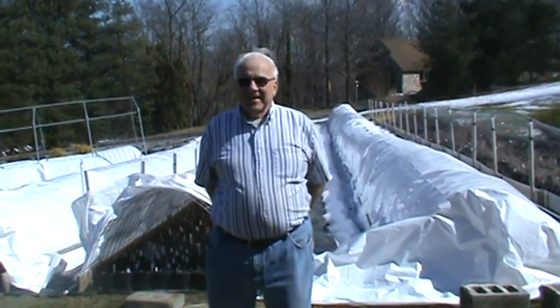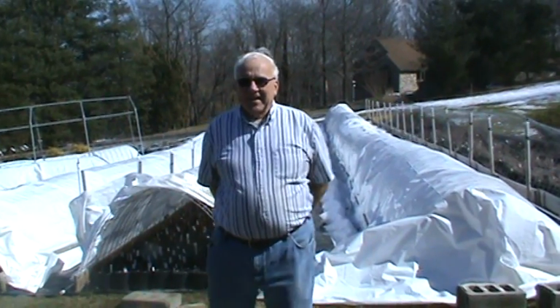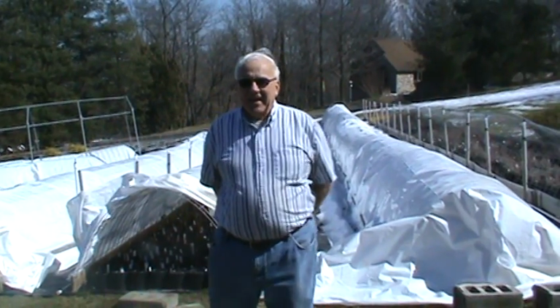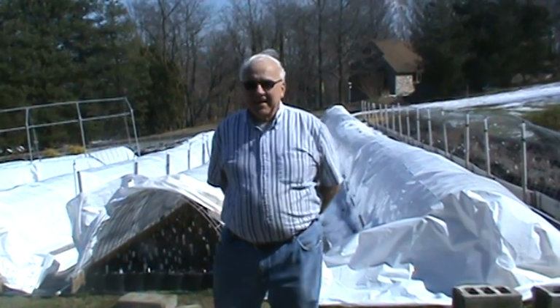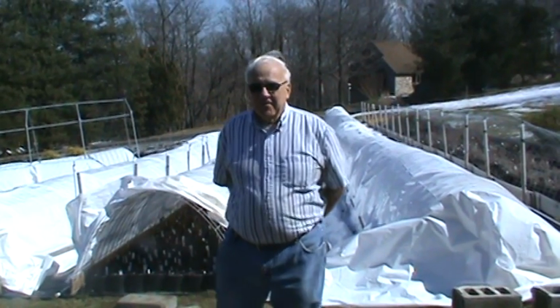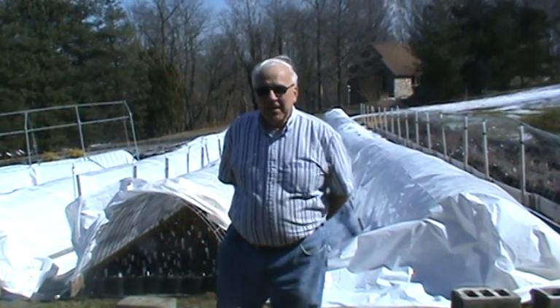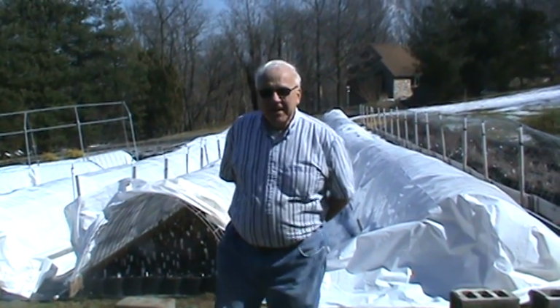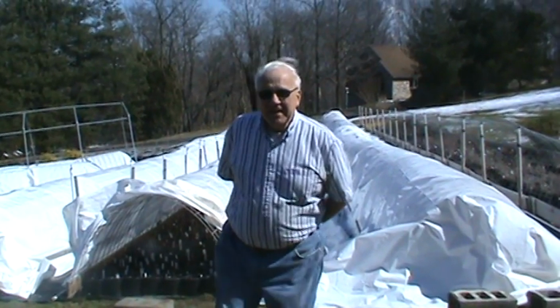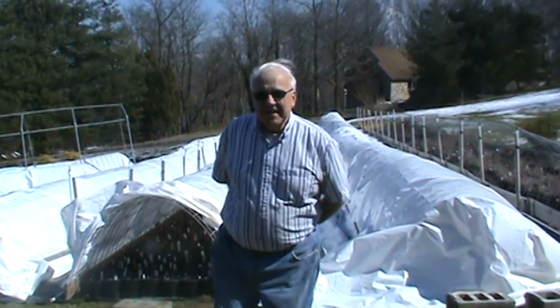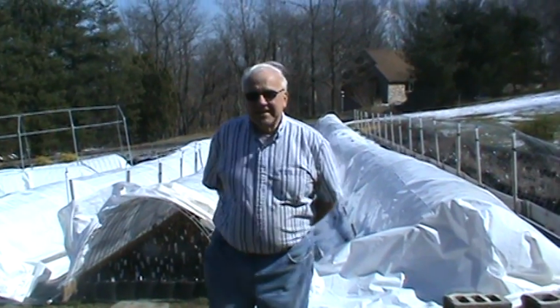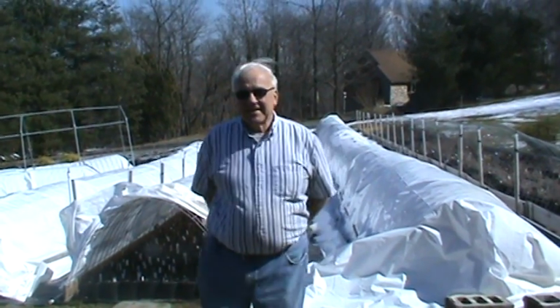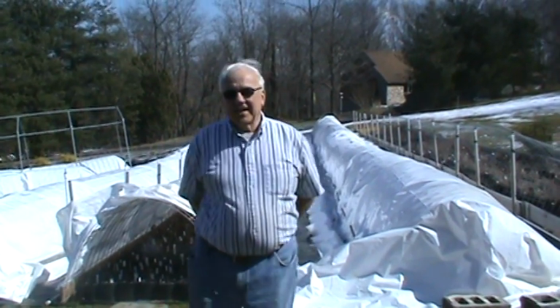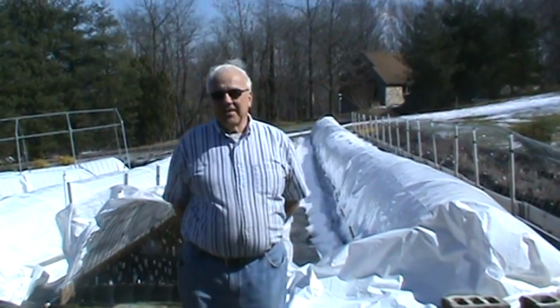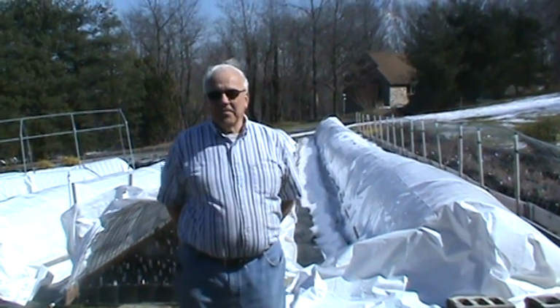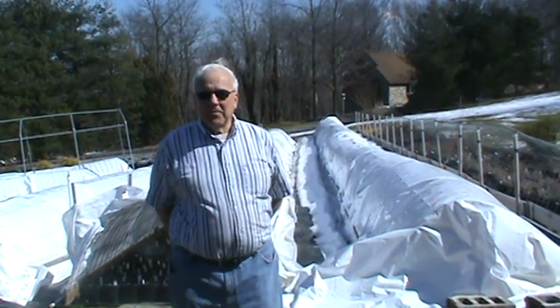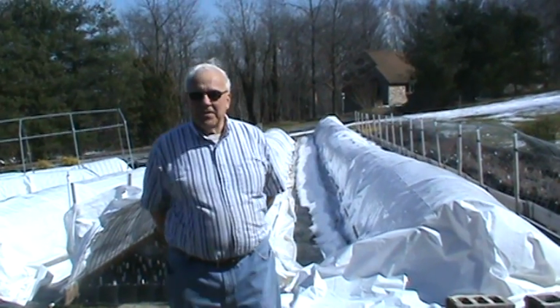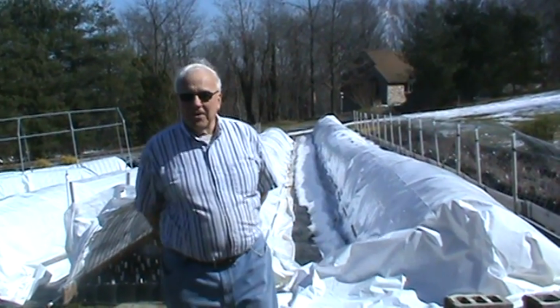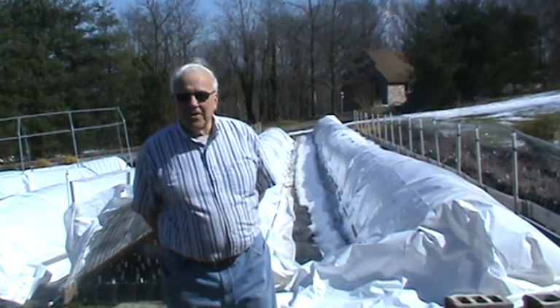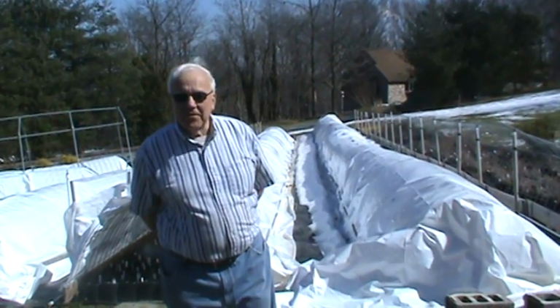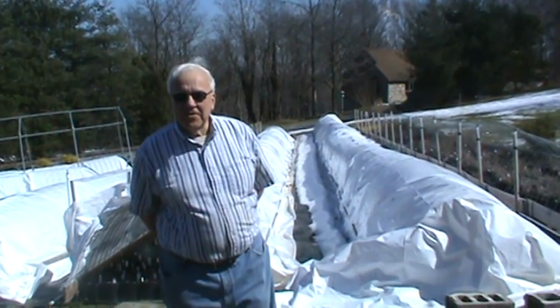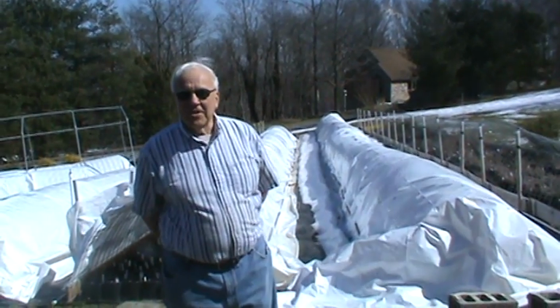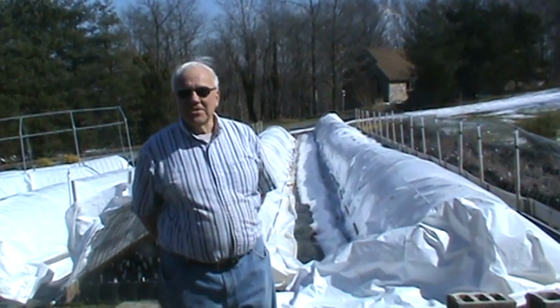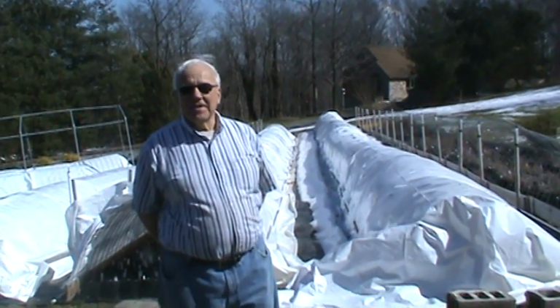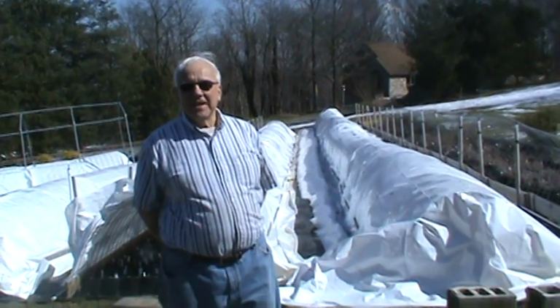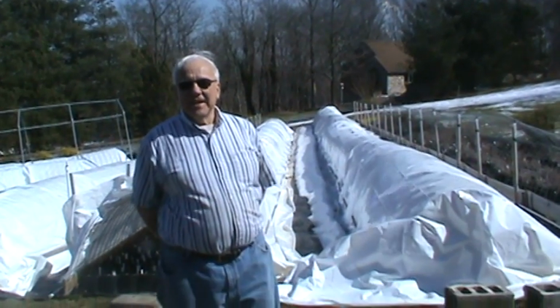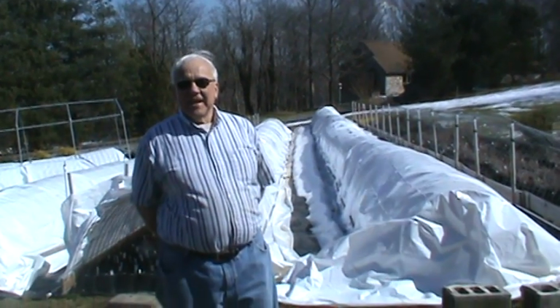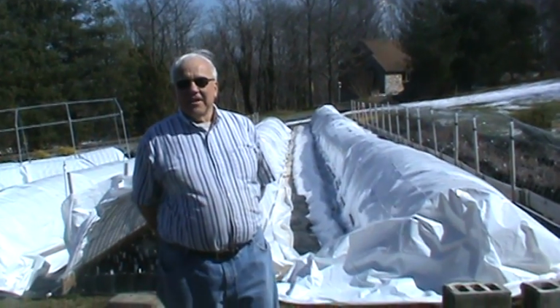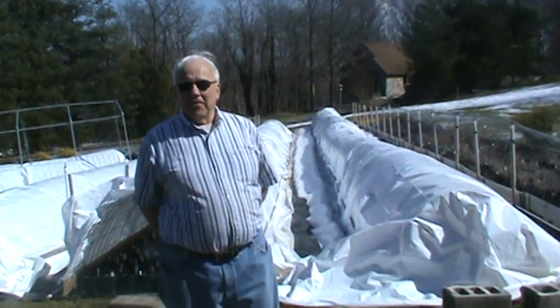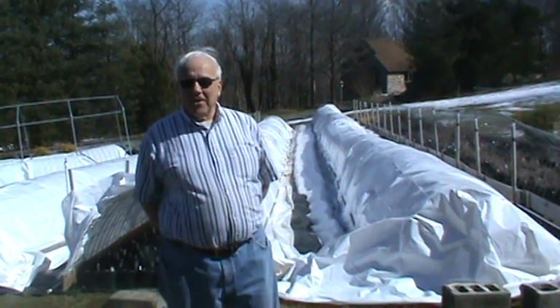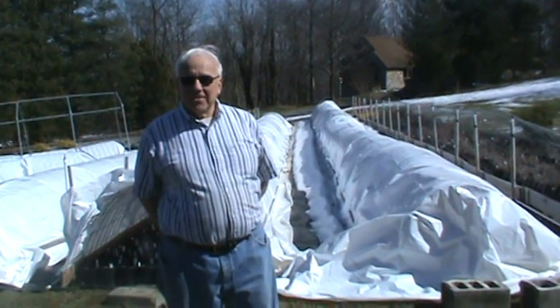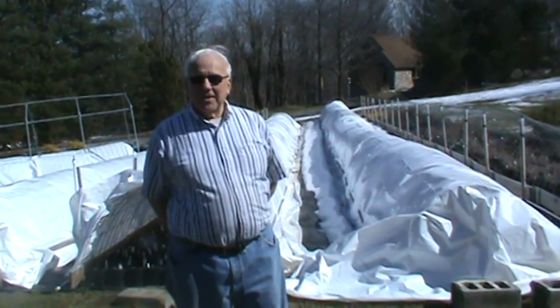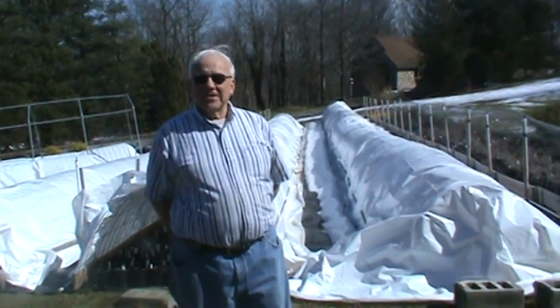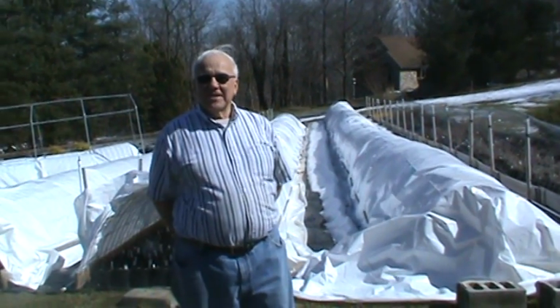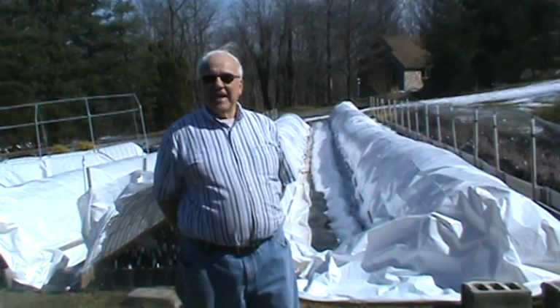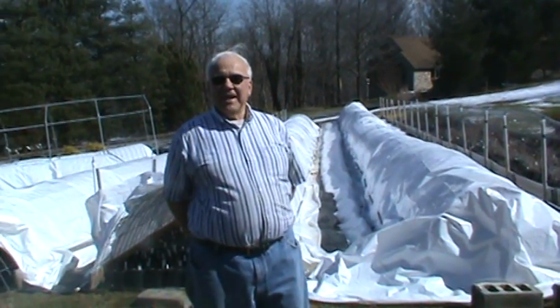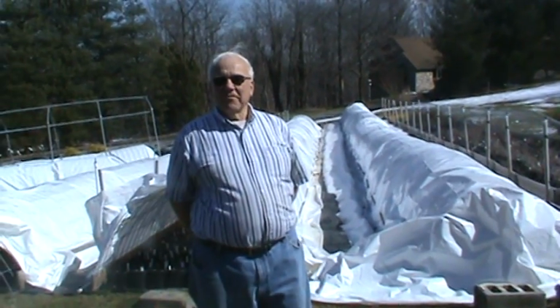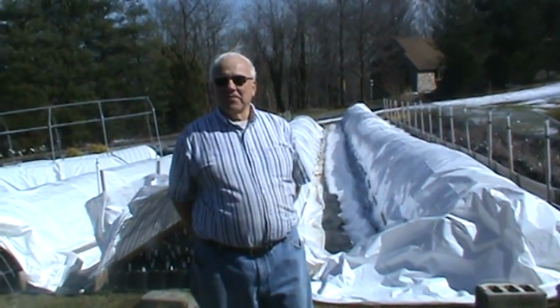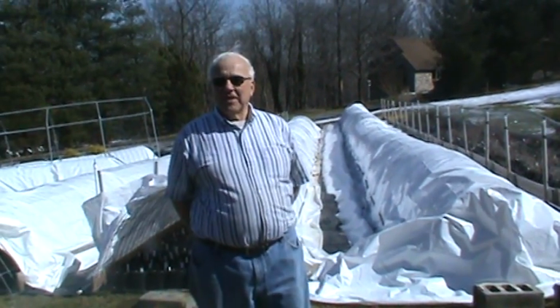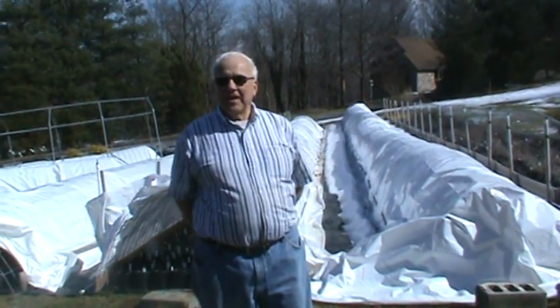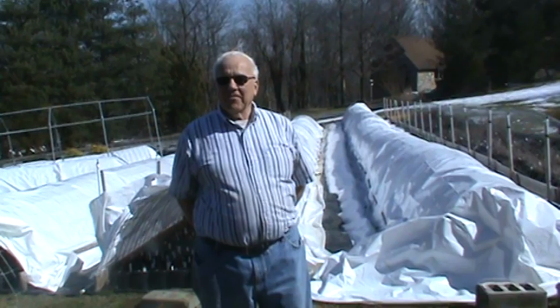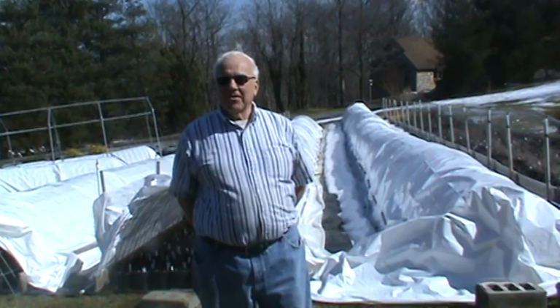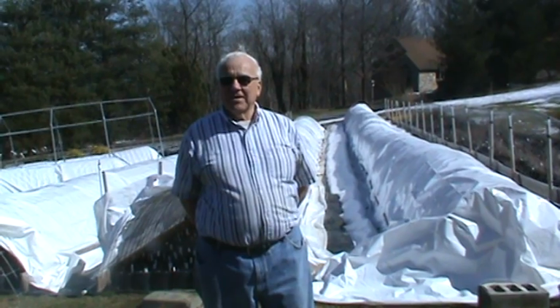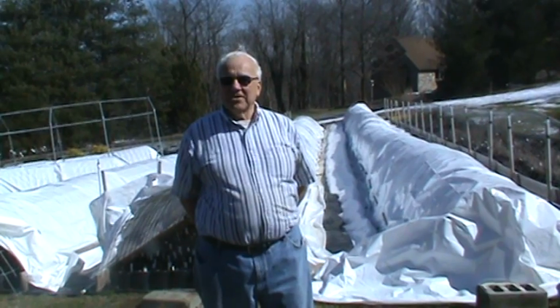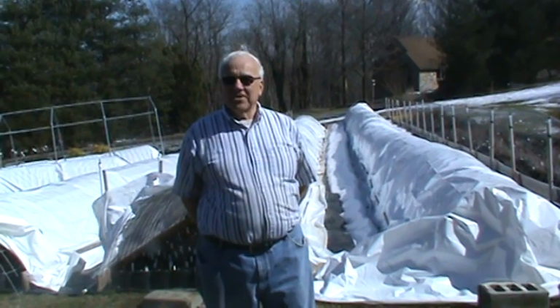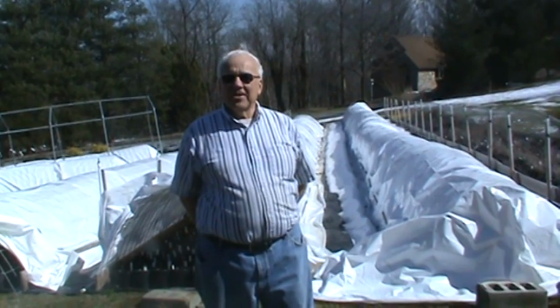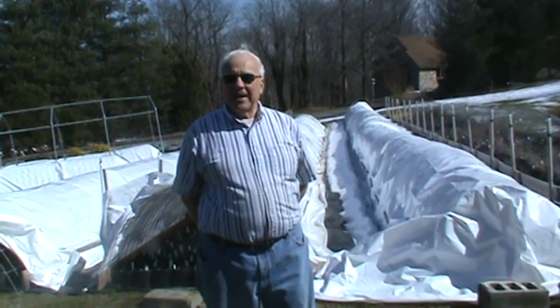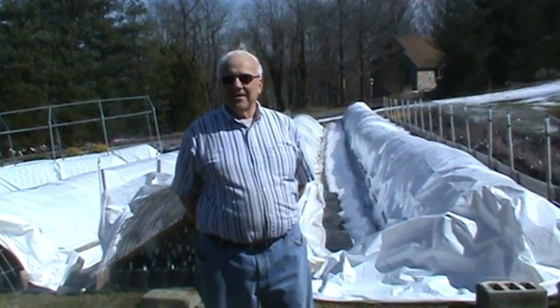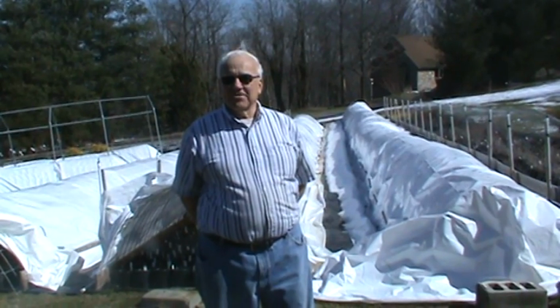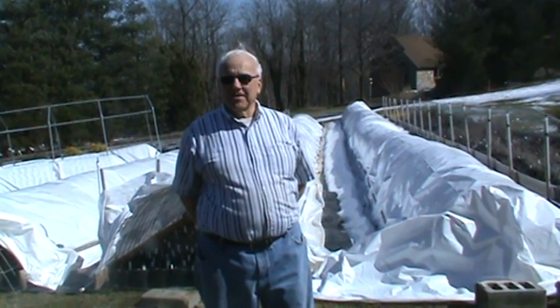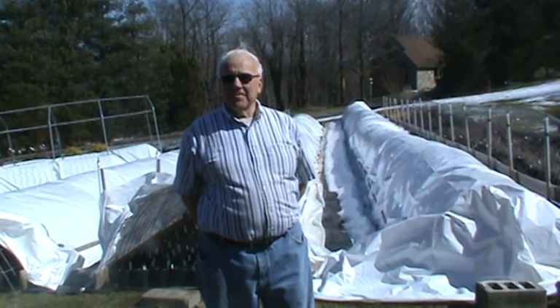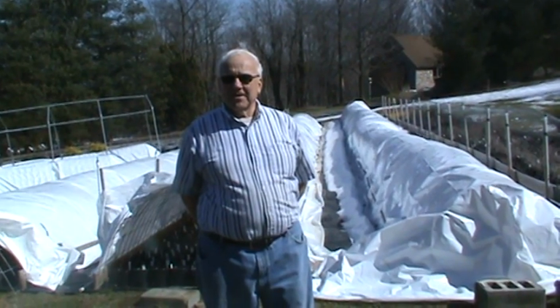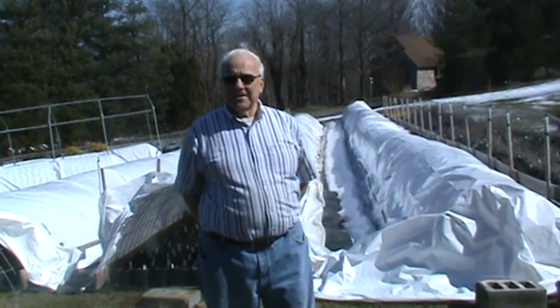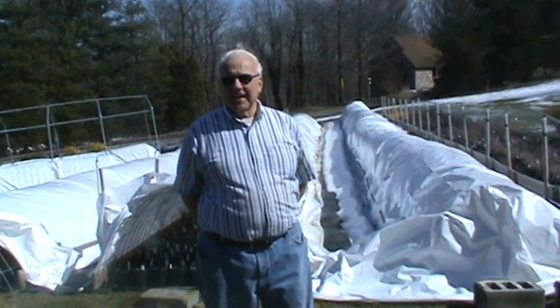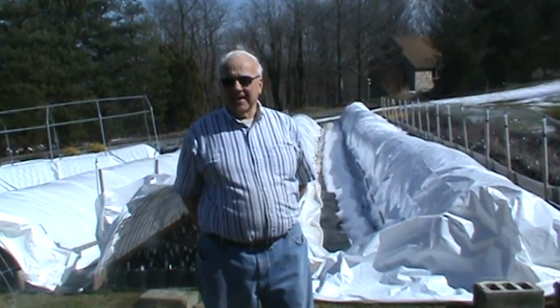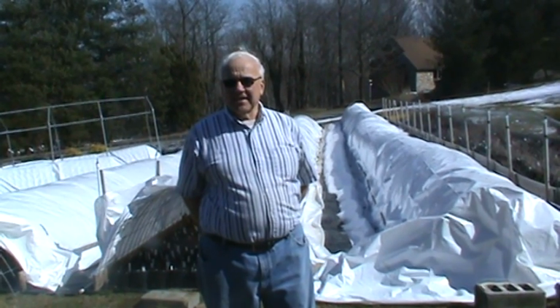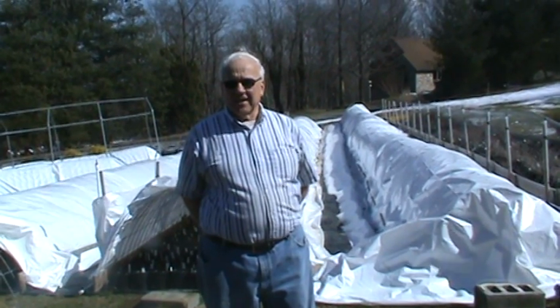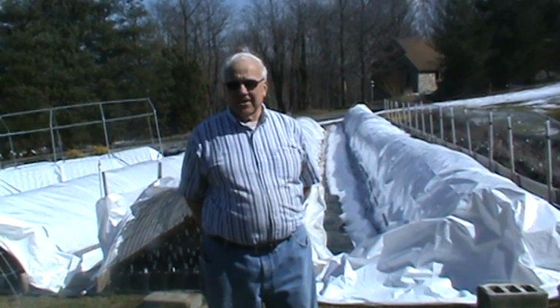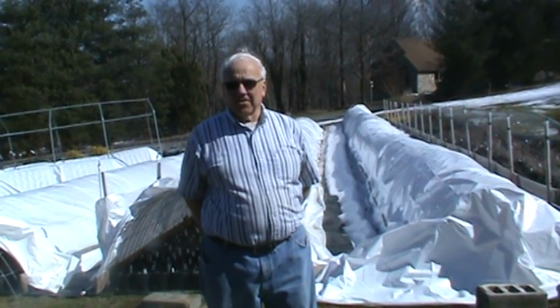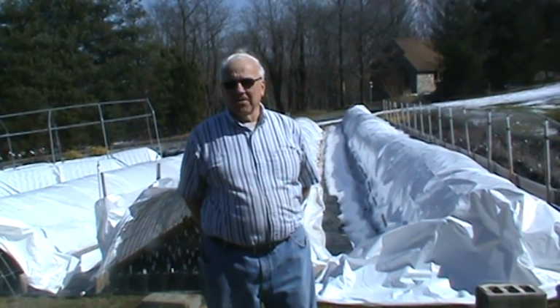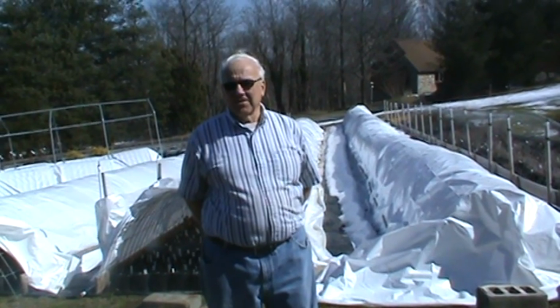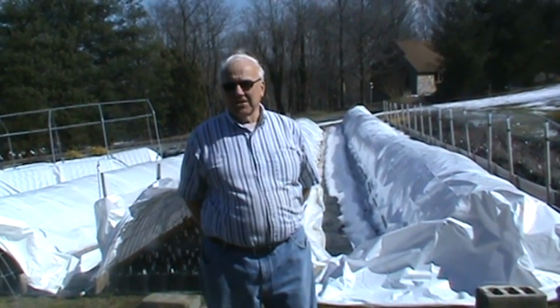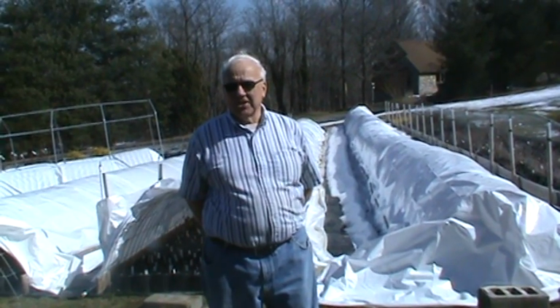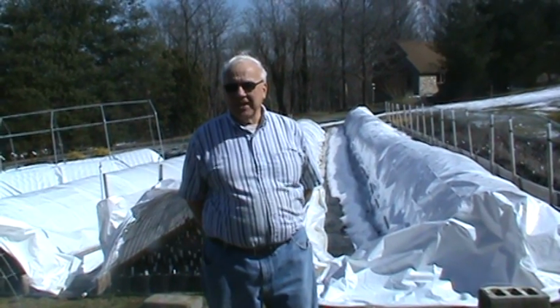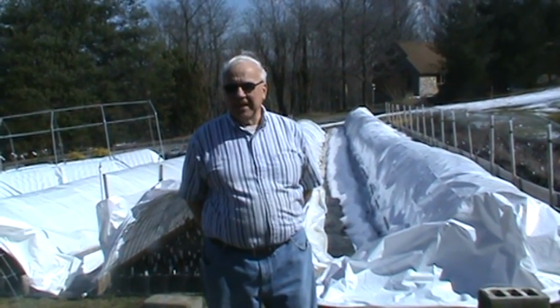Hi, everyone. It's Tom with Longview Nursery. Welcome here today — we're going to show you how to trim the Salix Hakuro Nishiki.